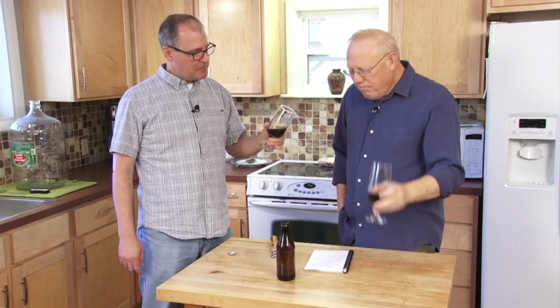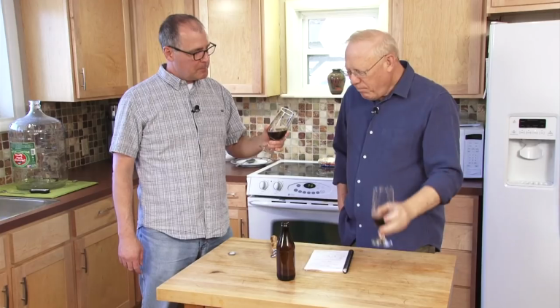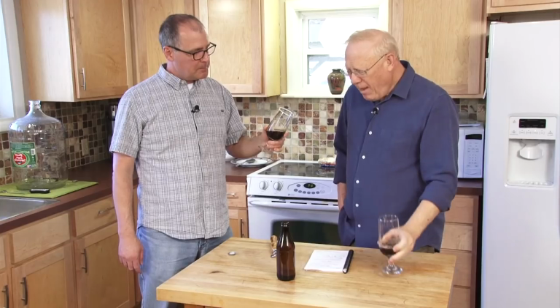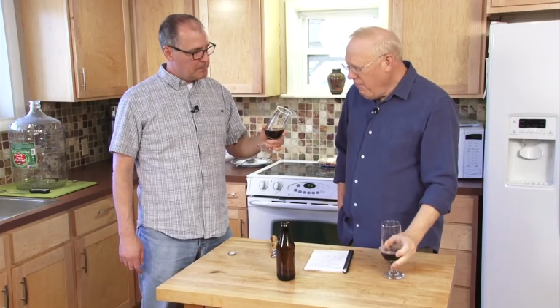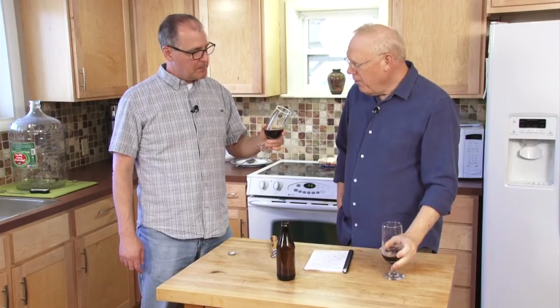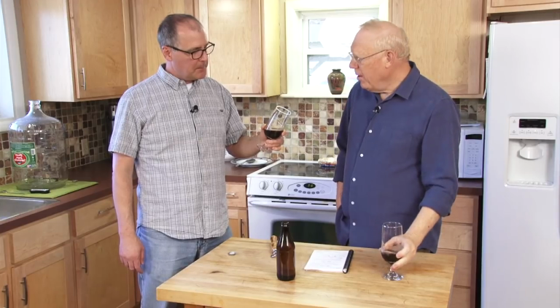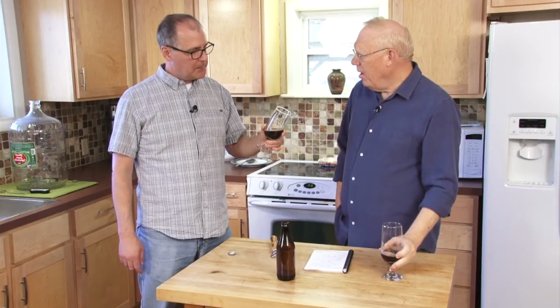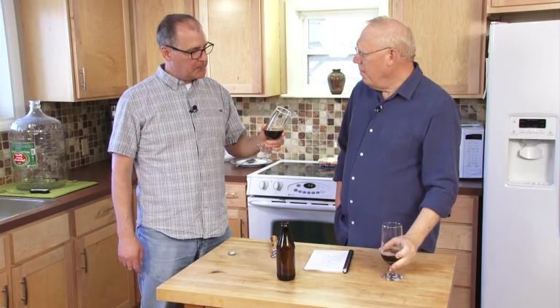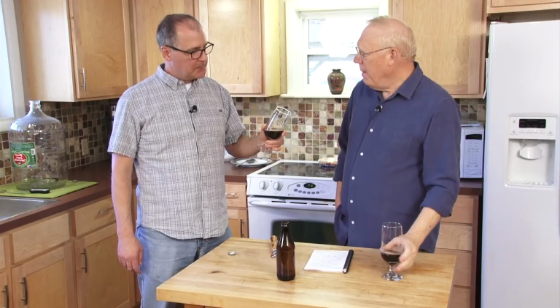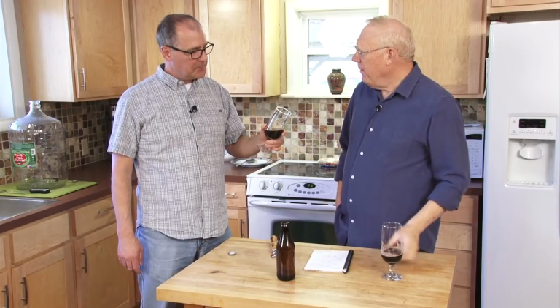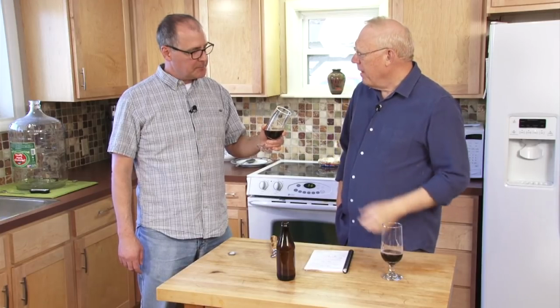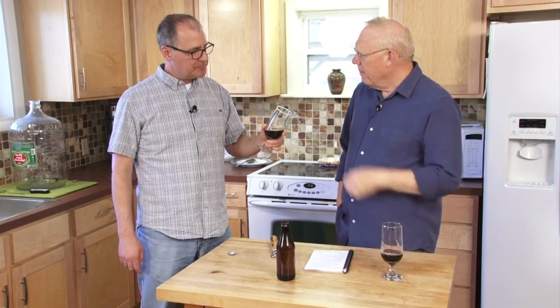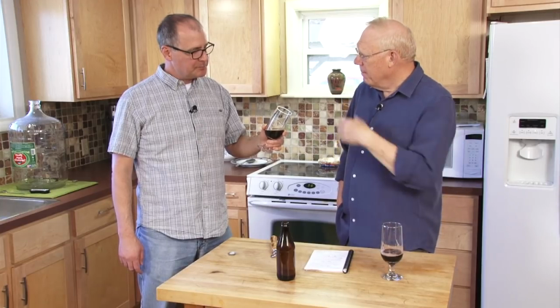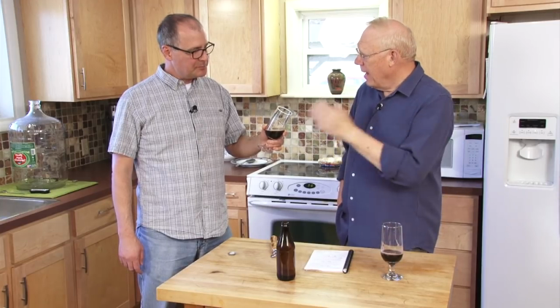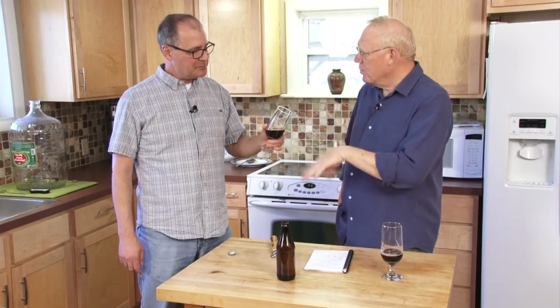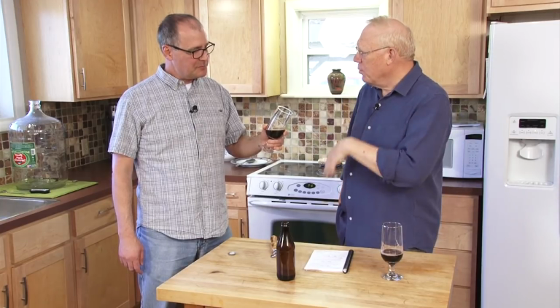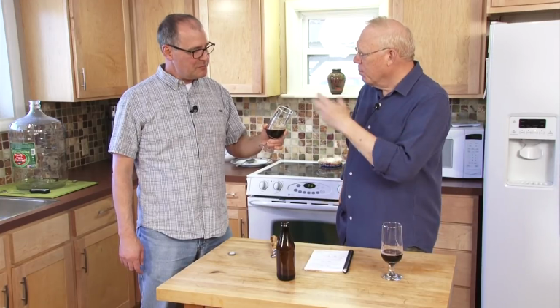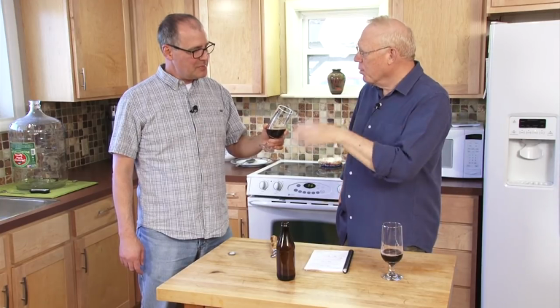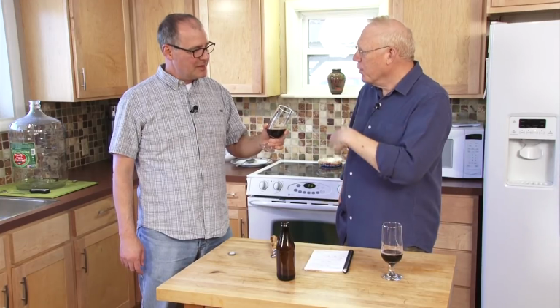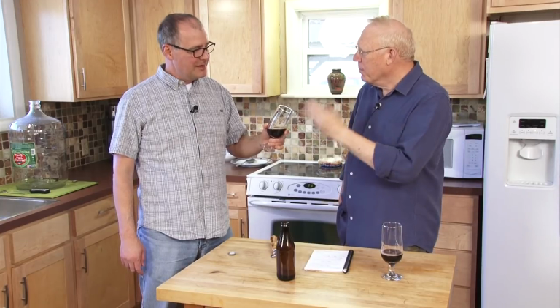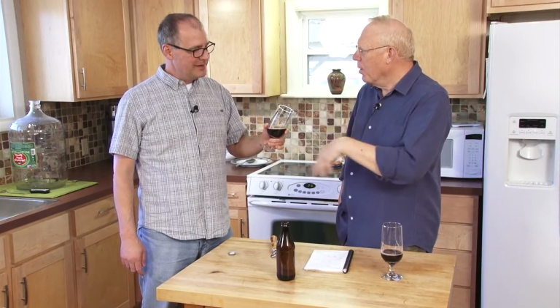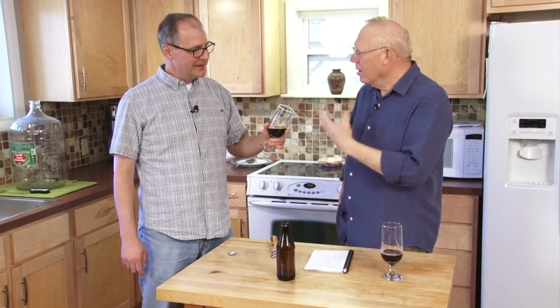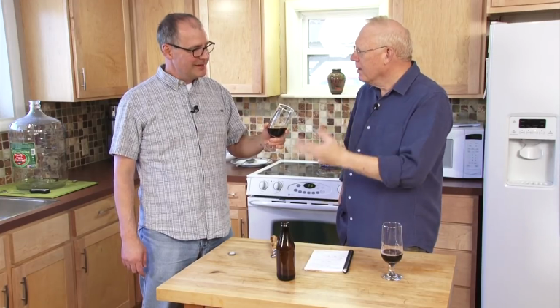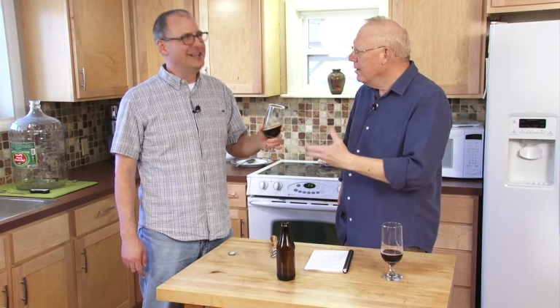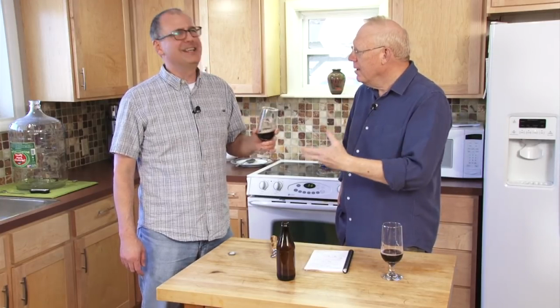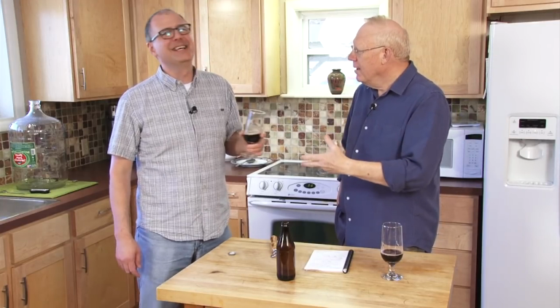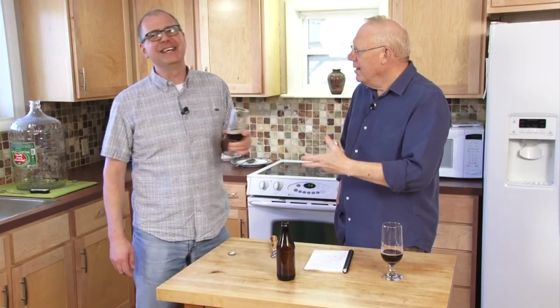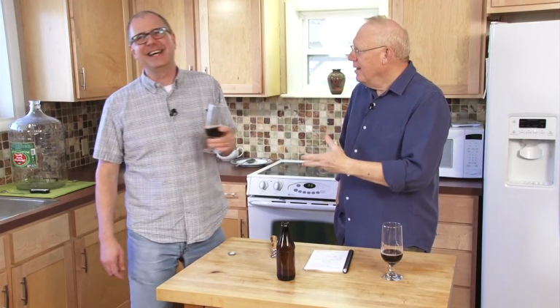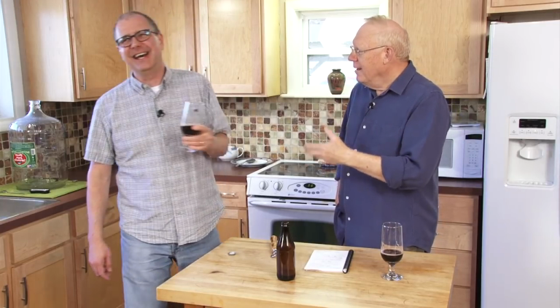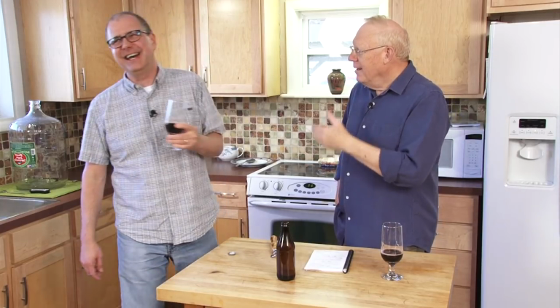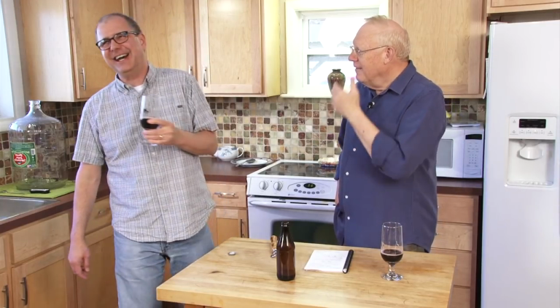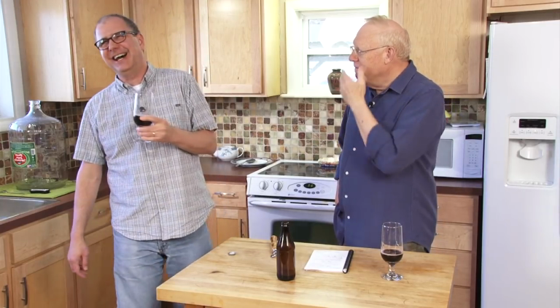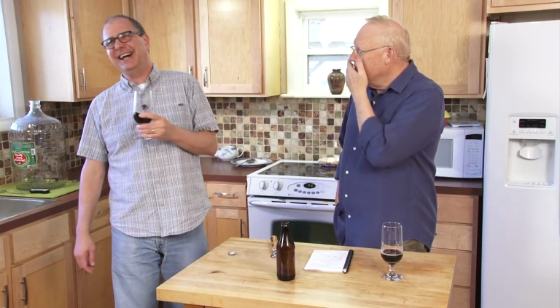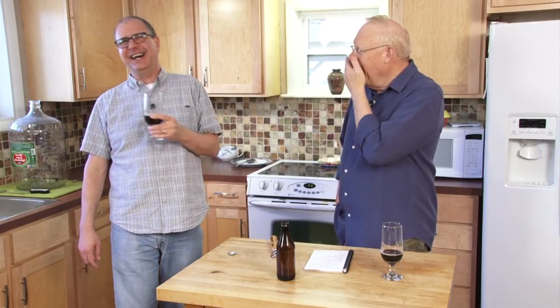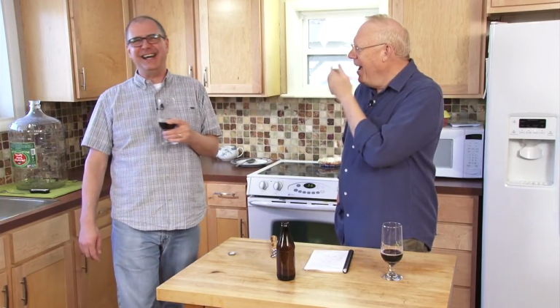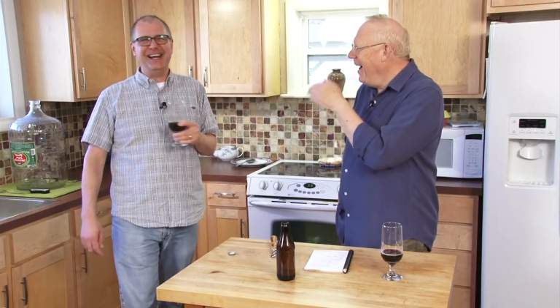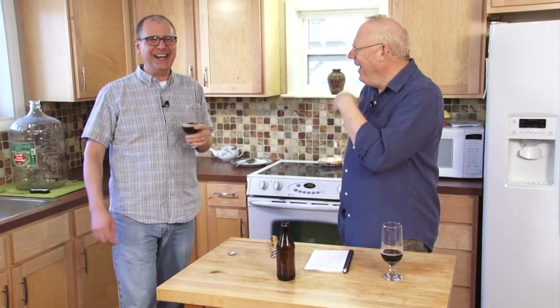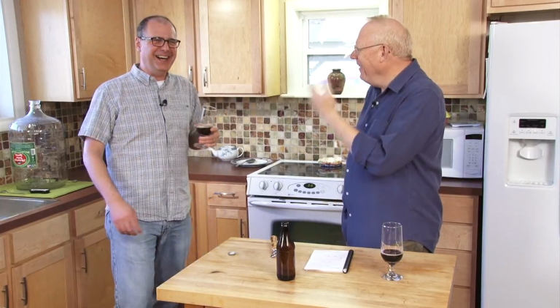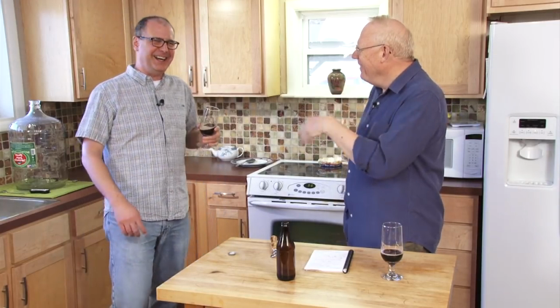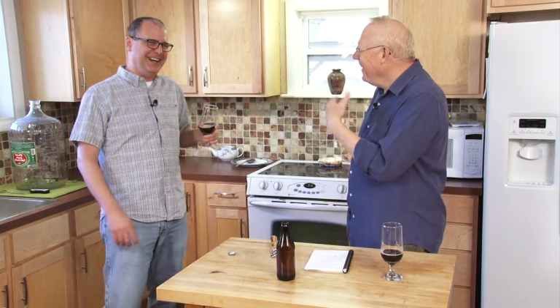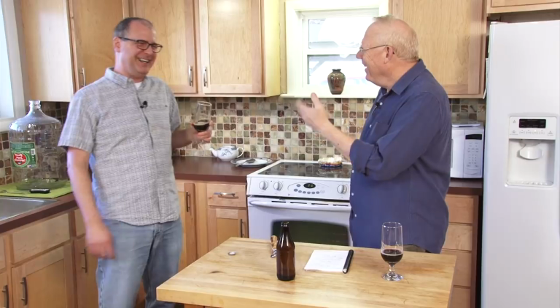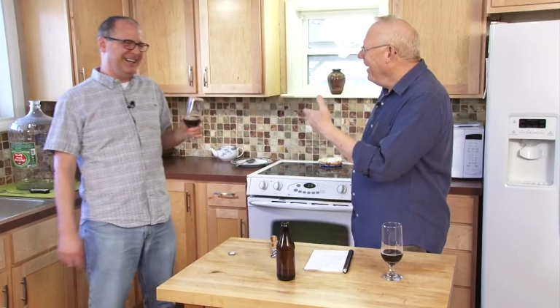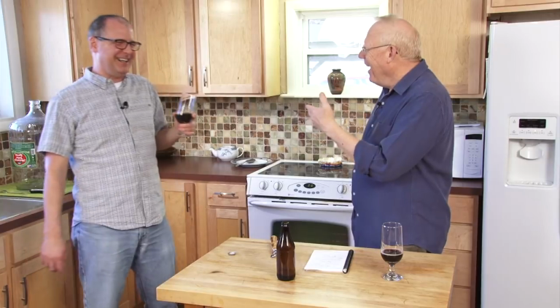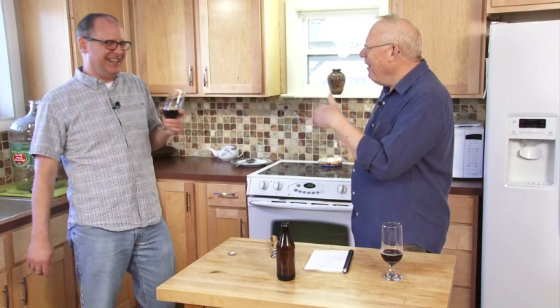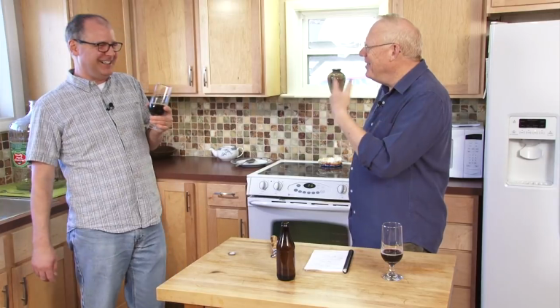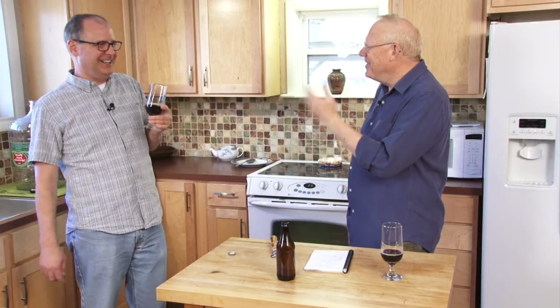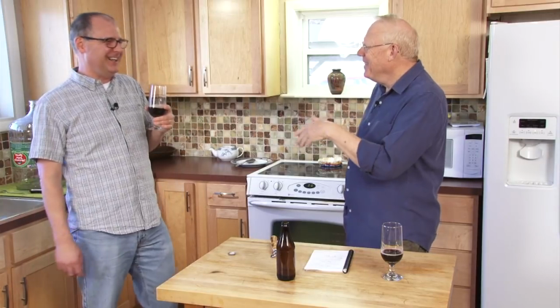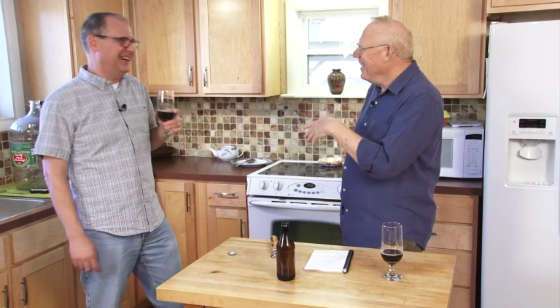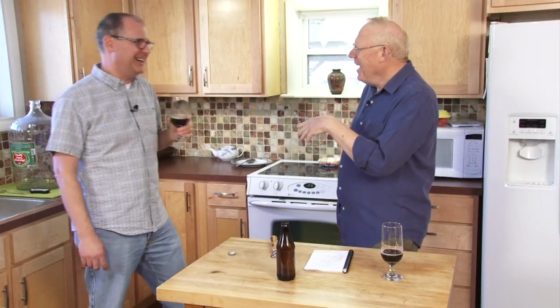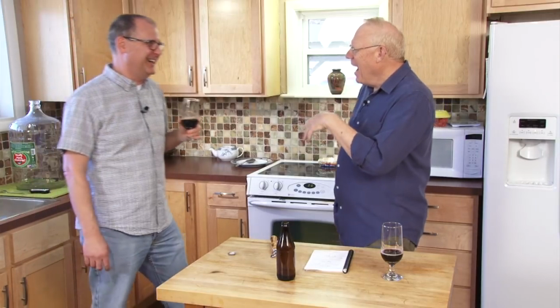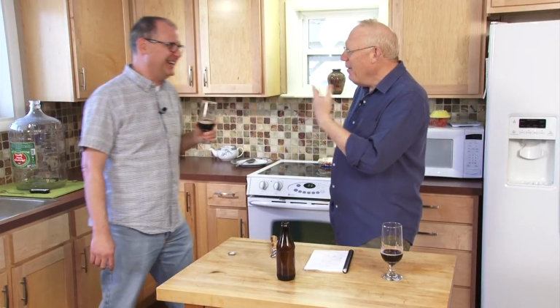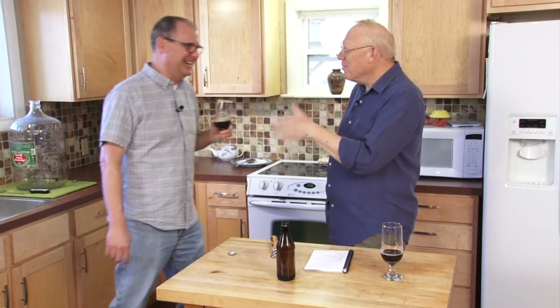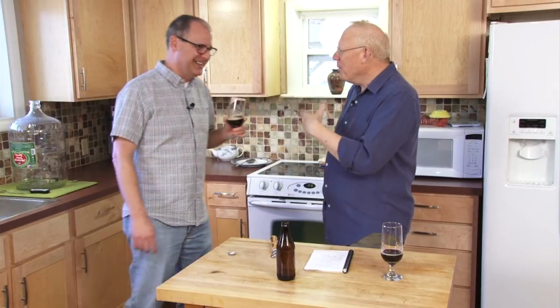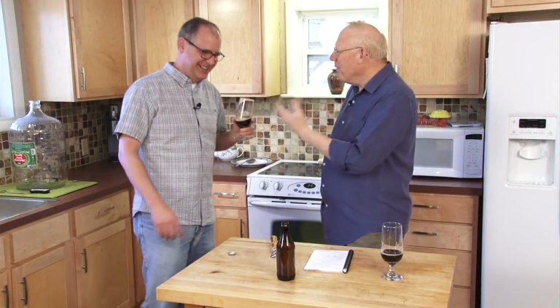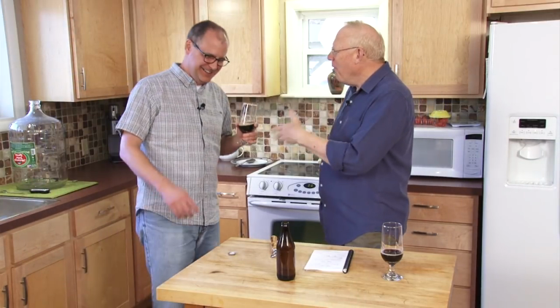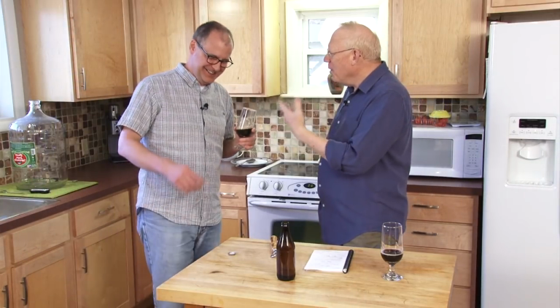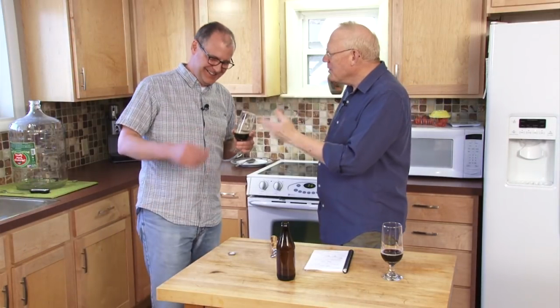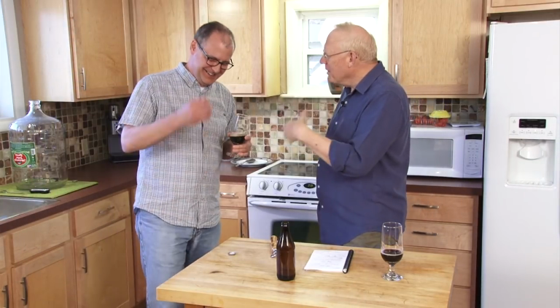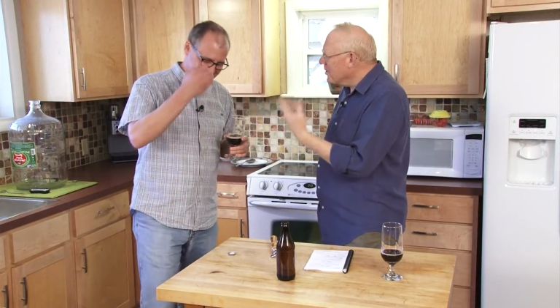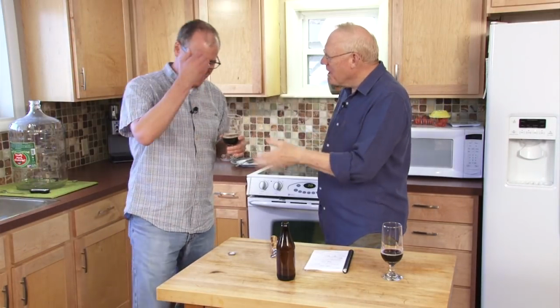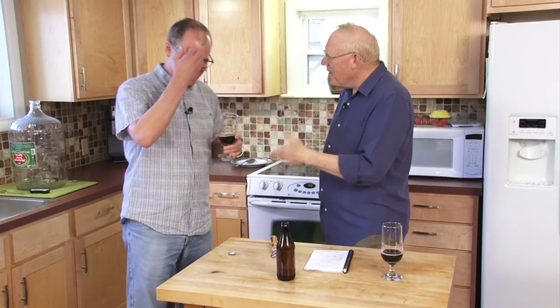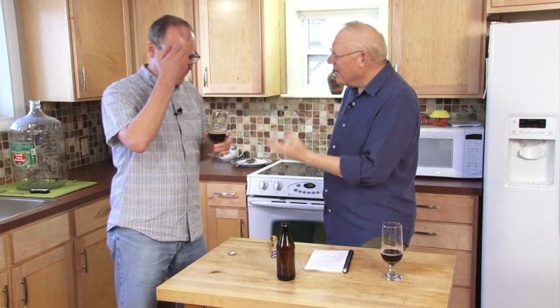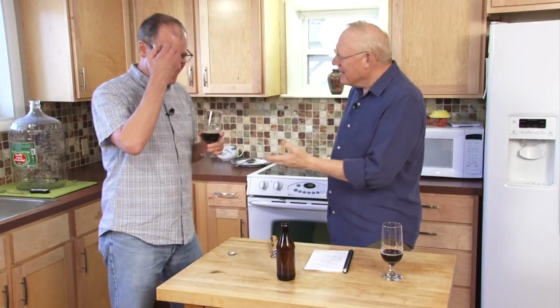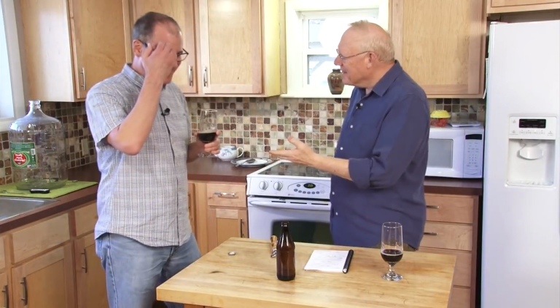I forgot all about that actual brewing part — I was really focused on the cherries.